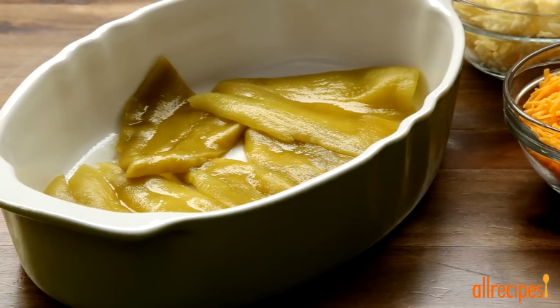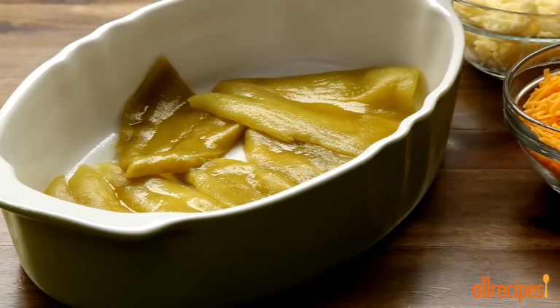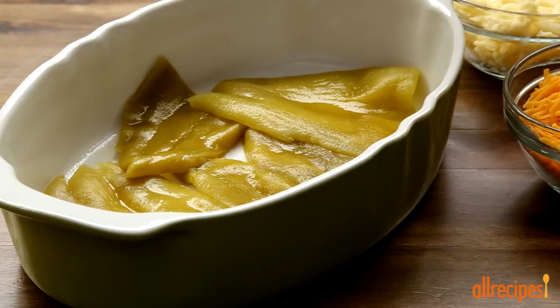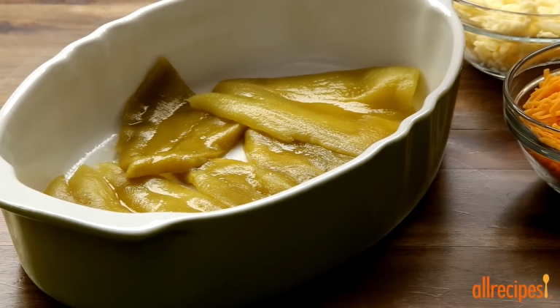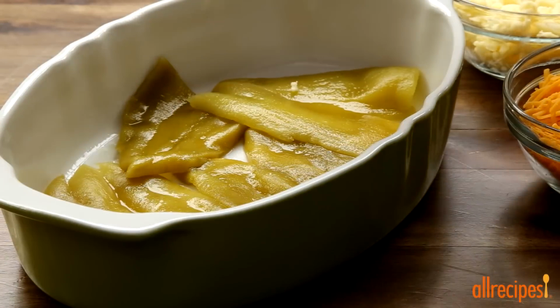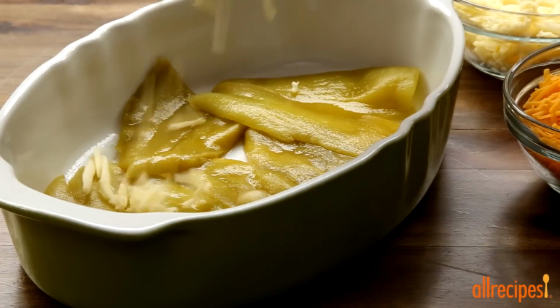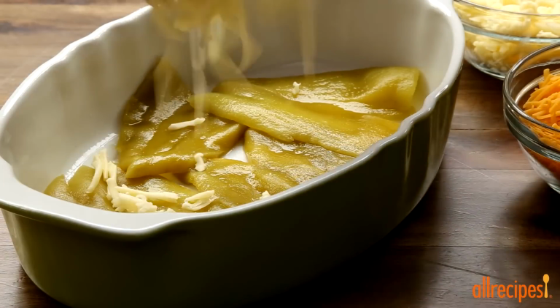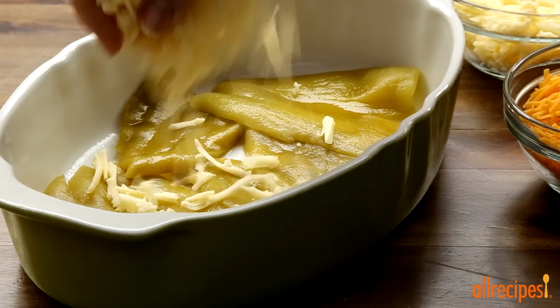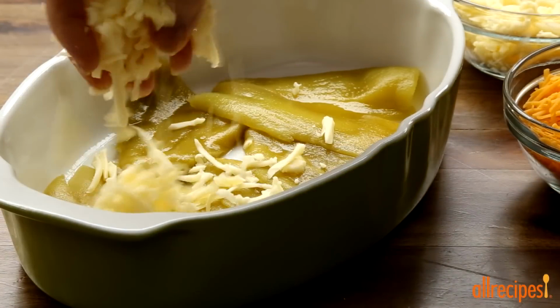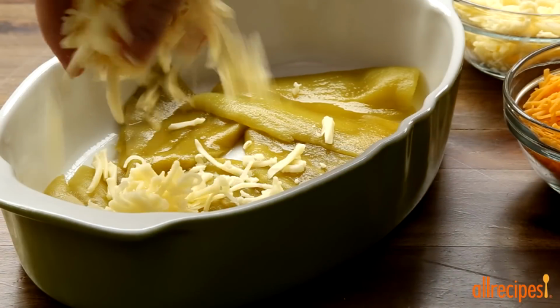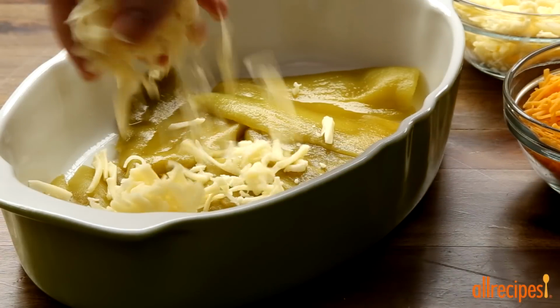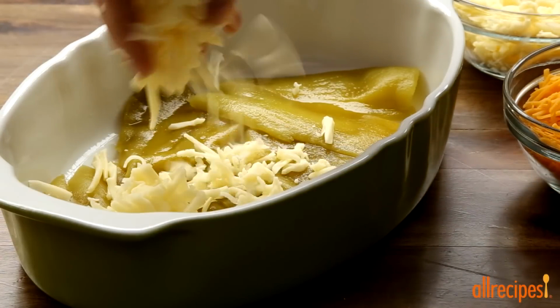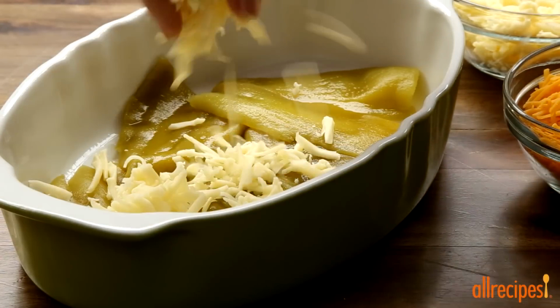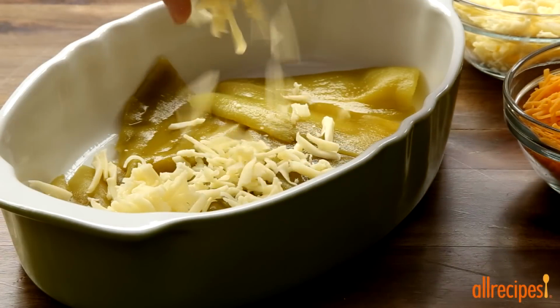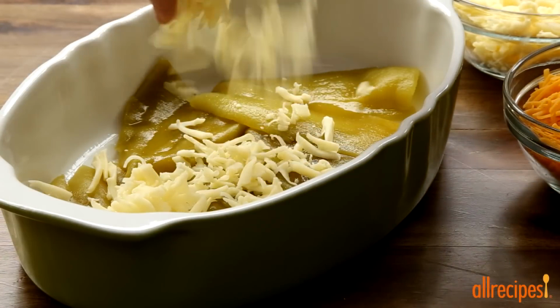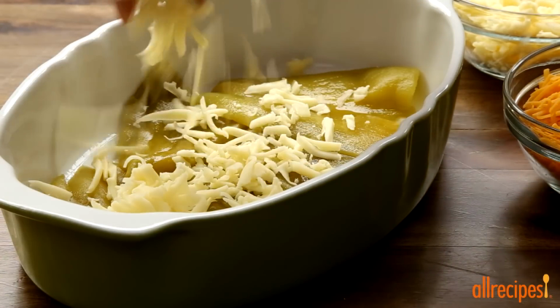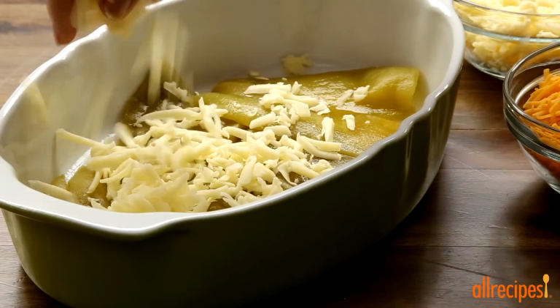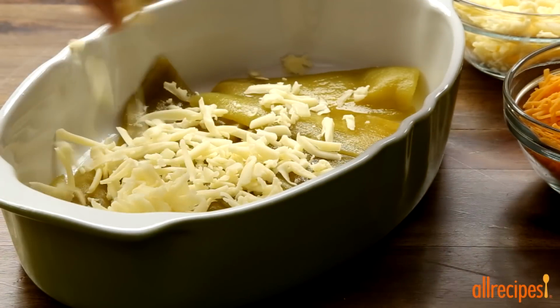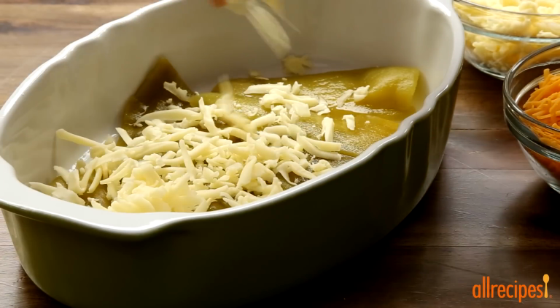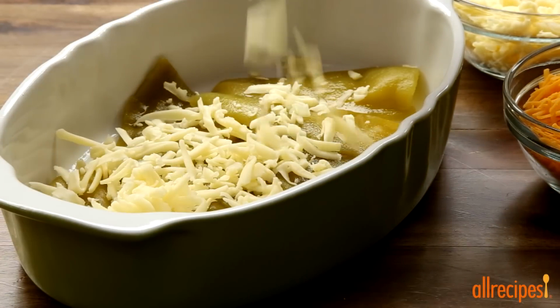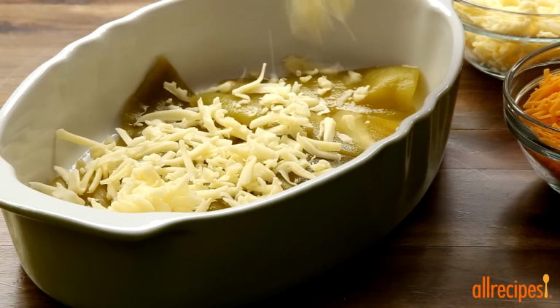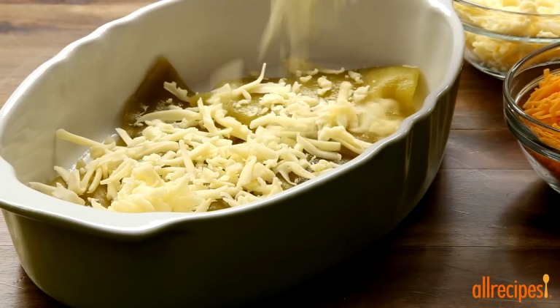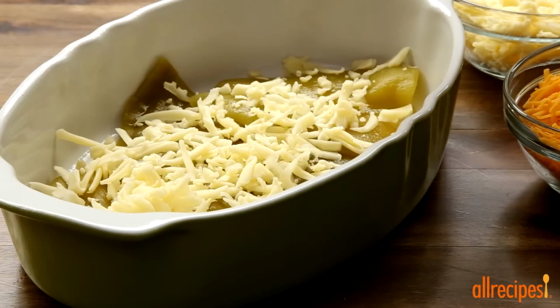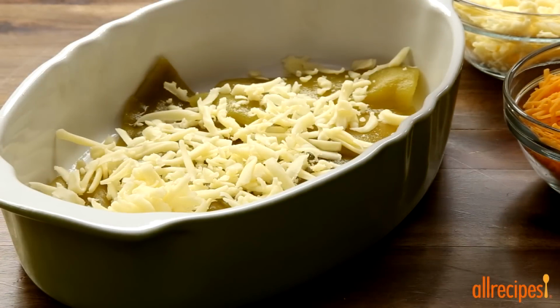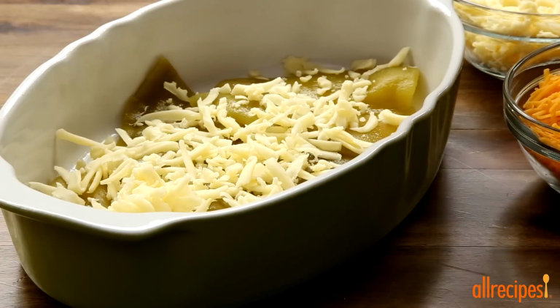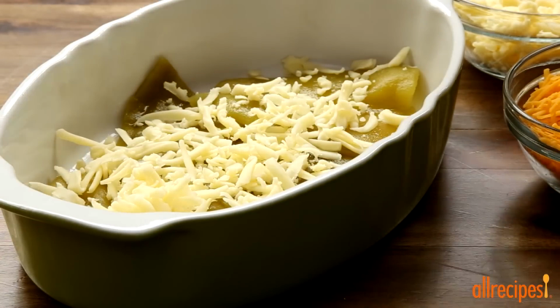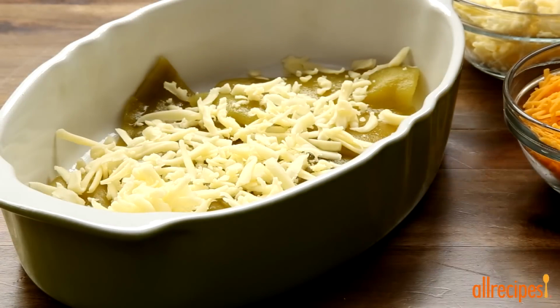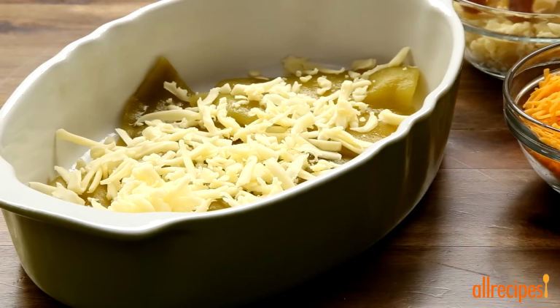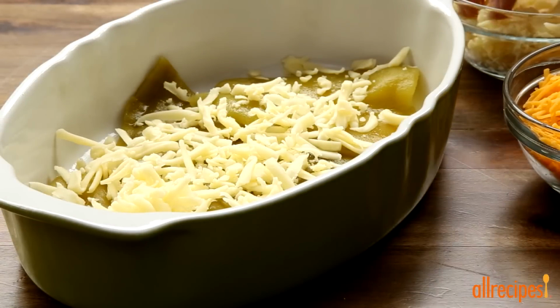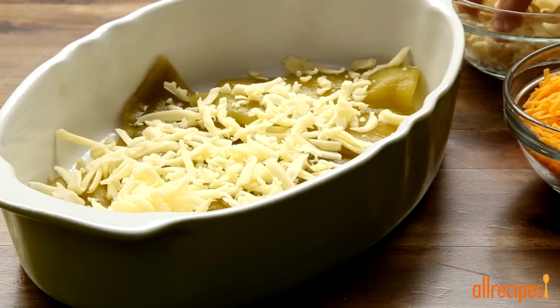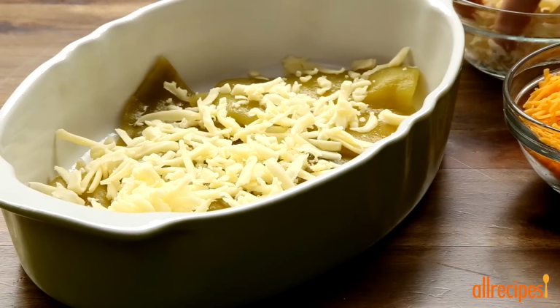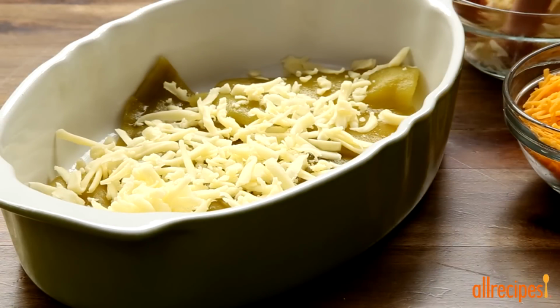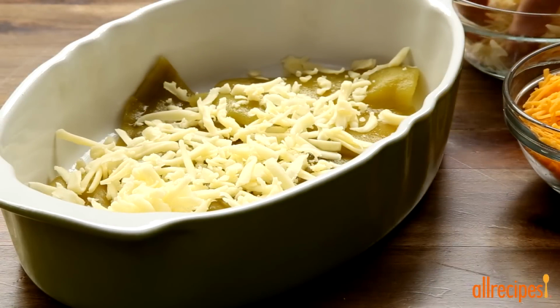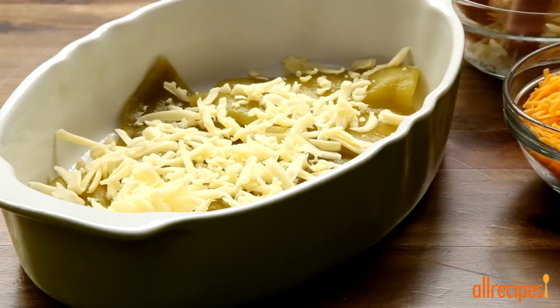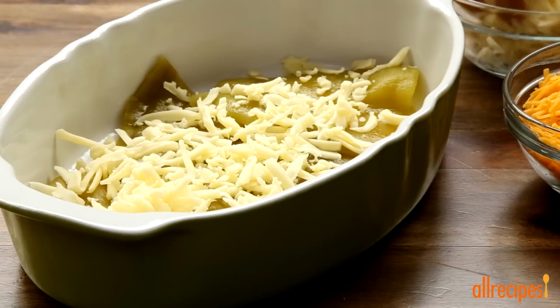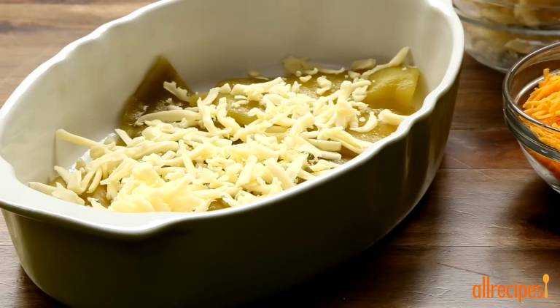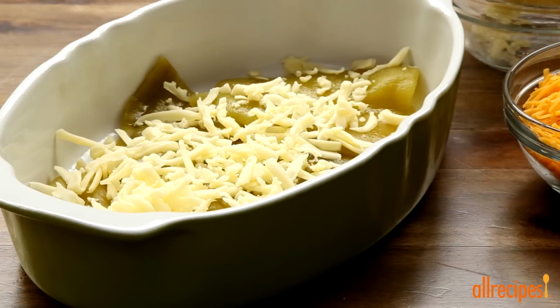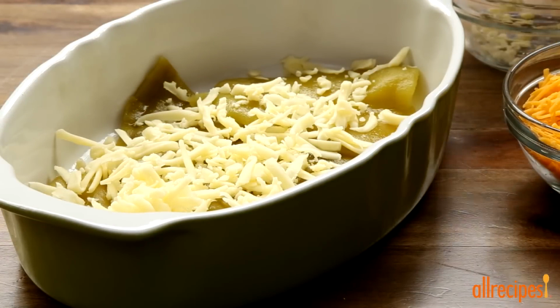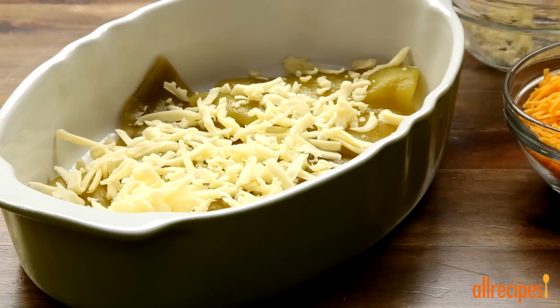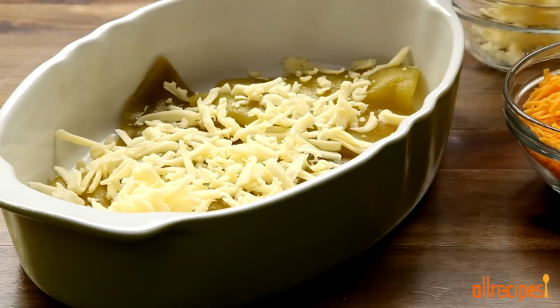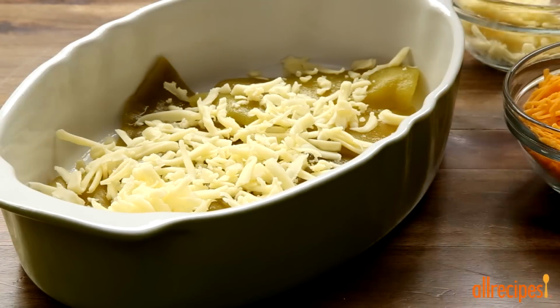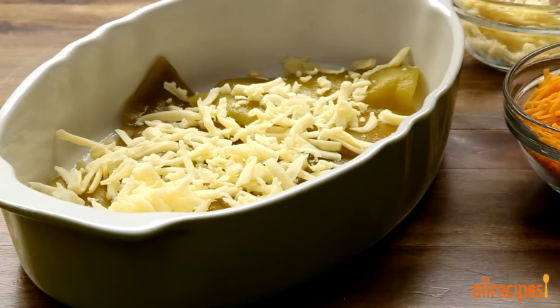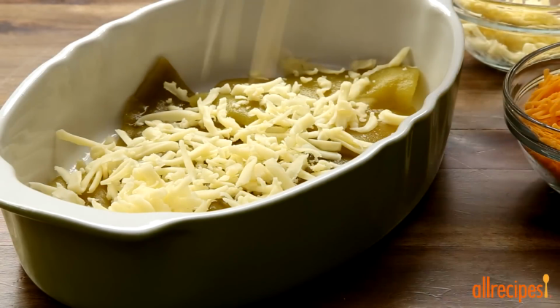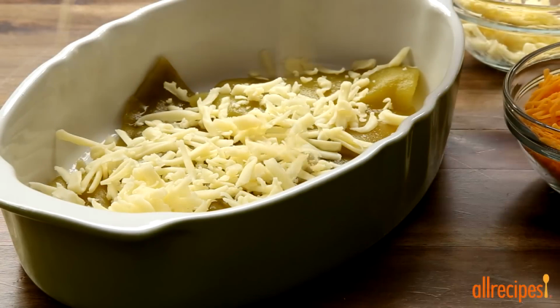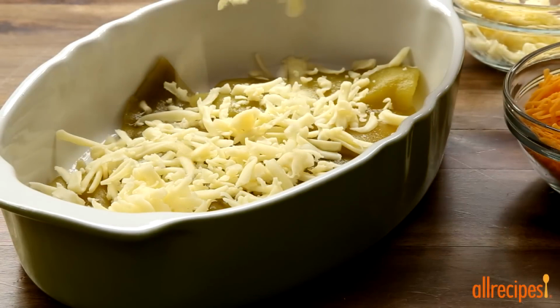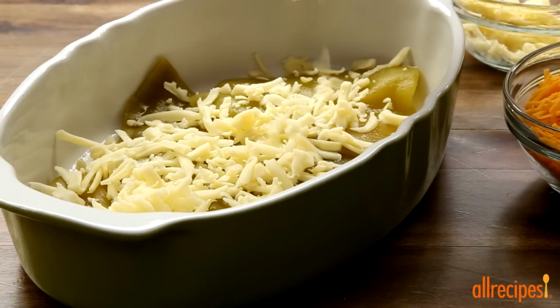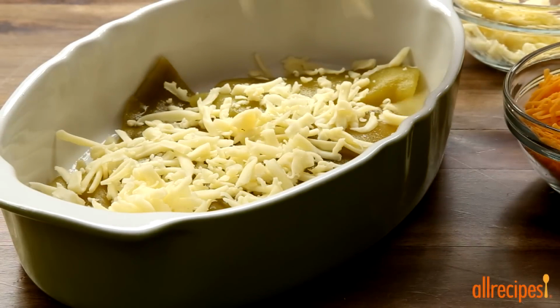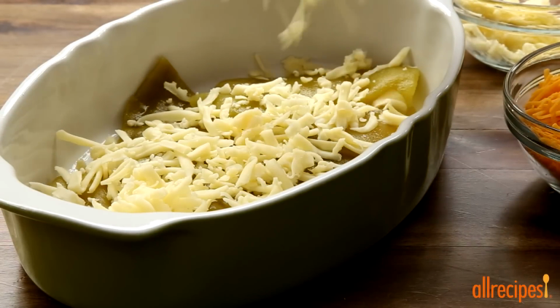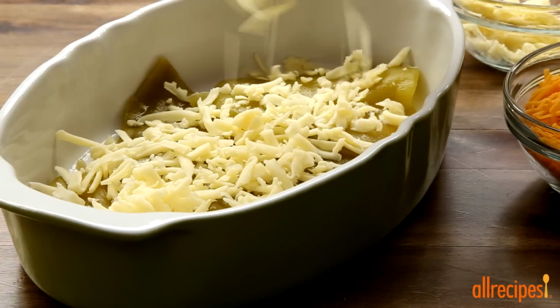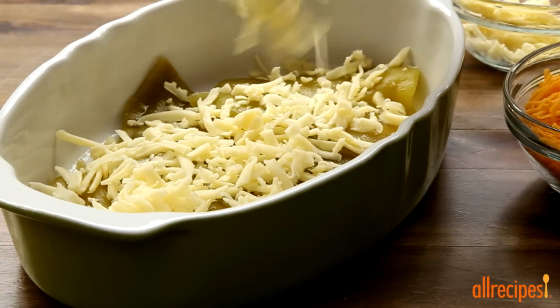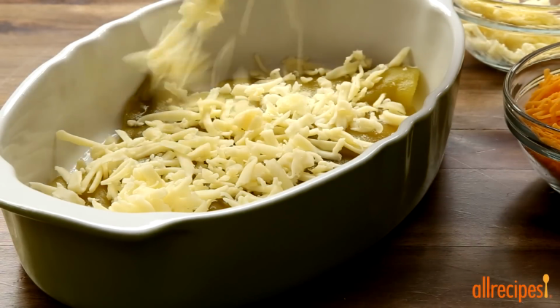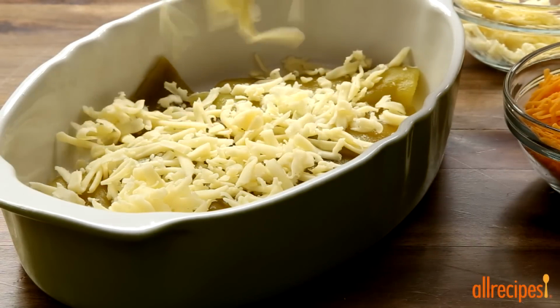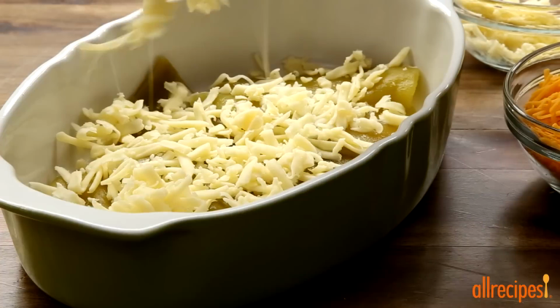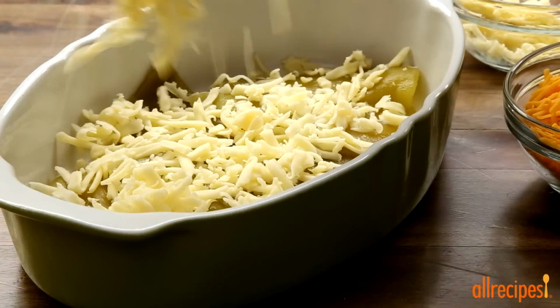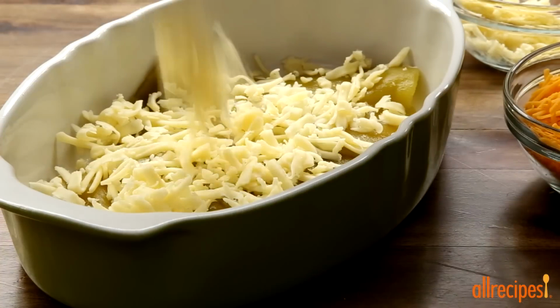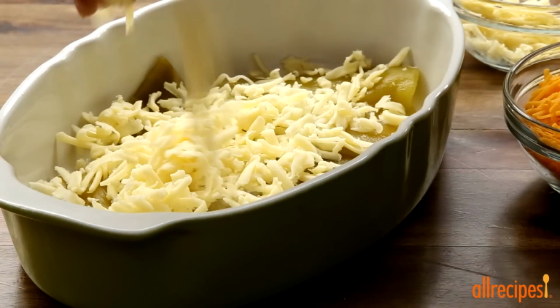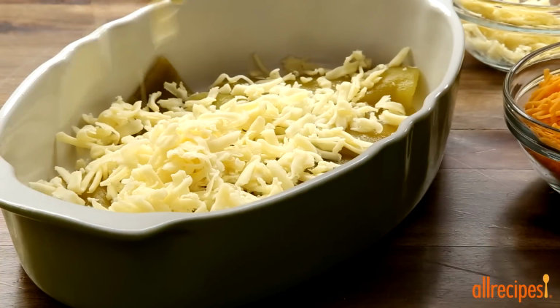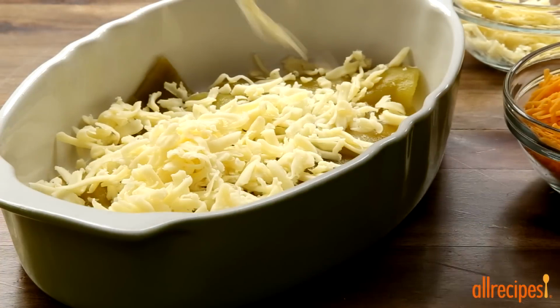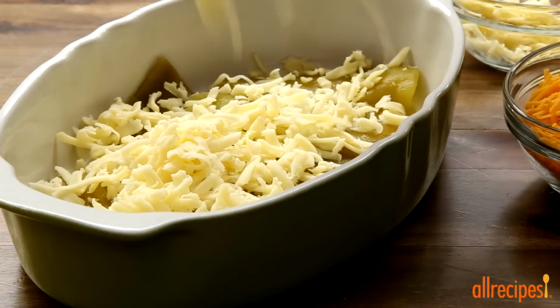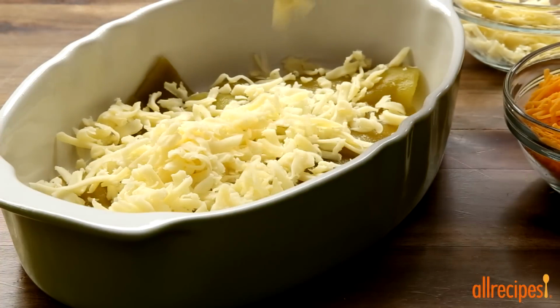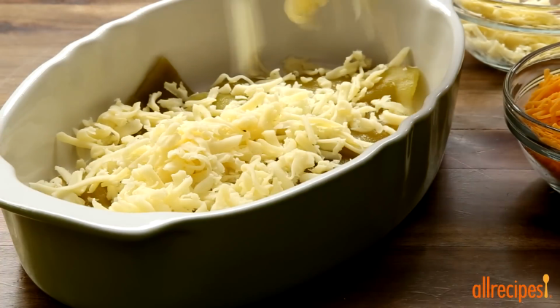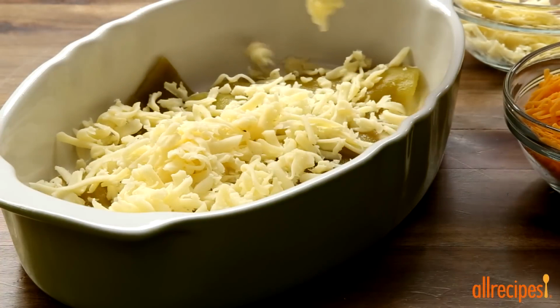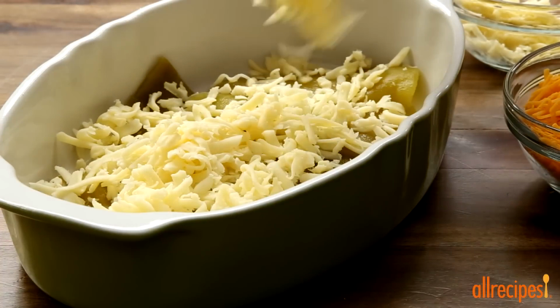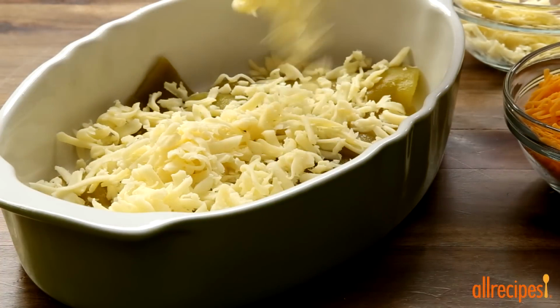Sprinkle the chilies with 4 ounces of shredded Monterey Jack and 4 ounces of shredded cheddar cheese, or use a Mexican cheese blend instead.